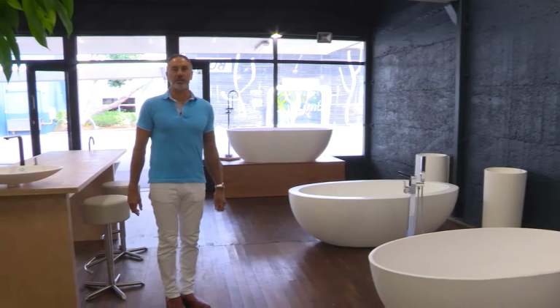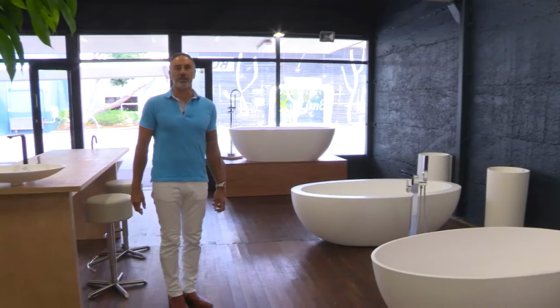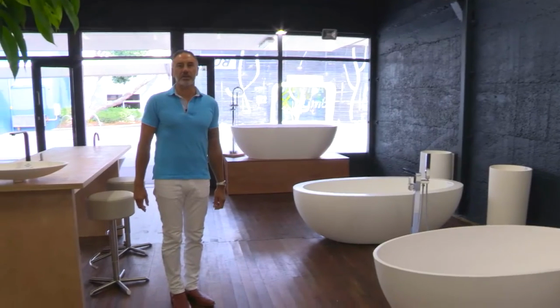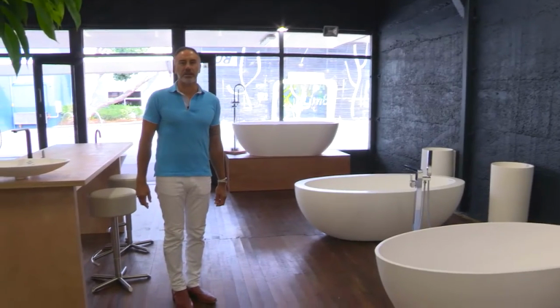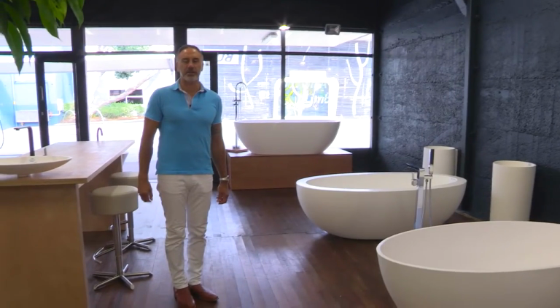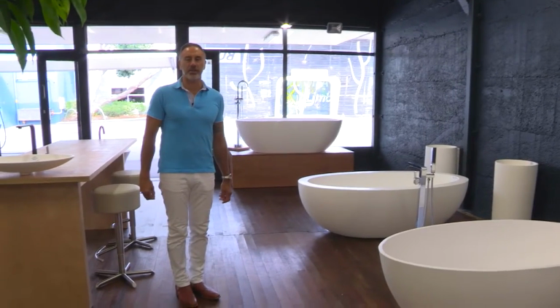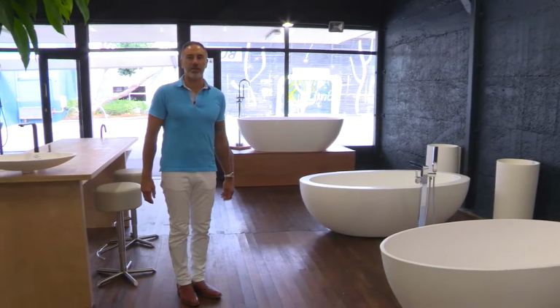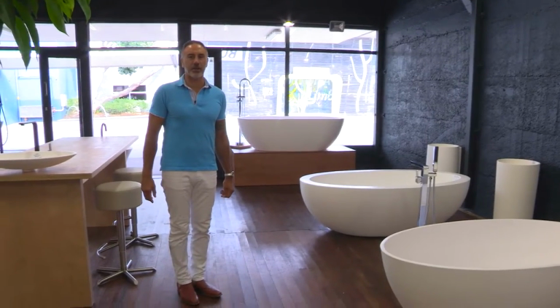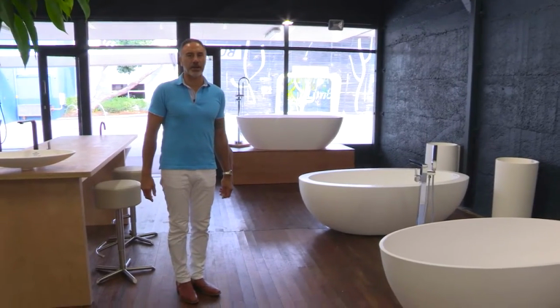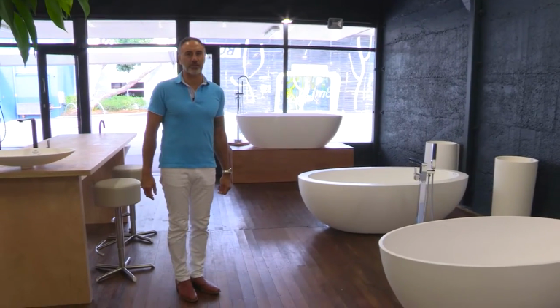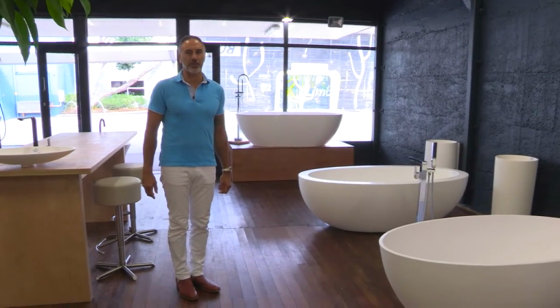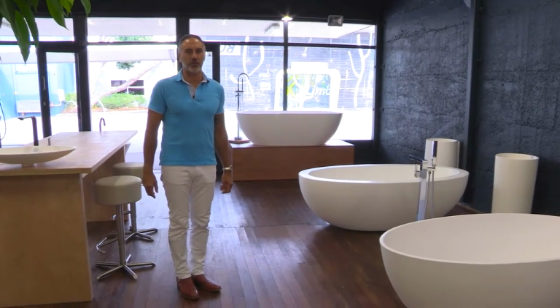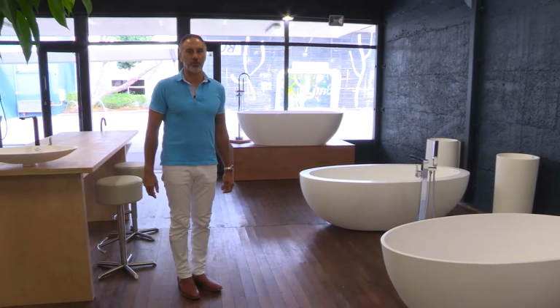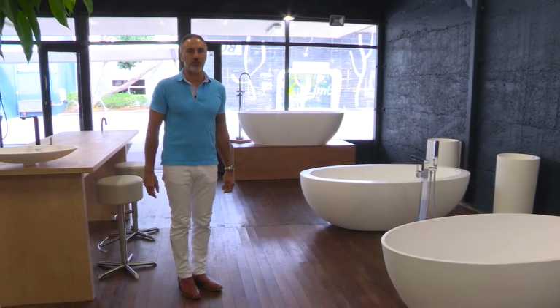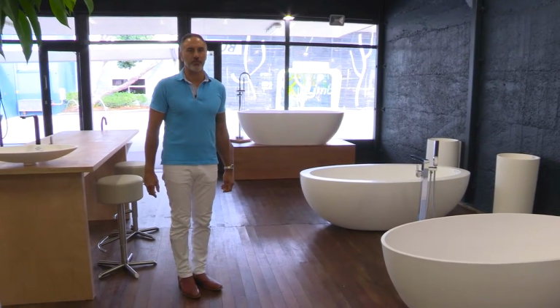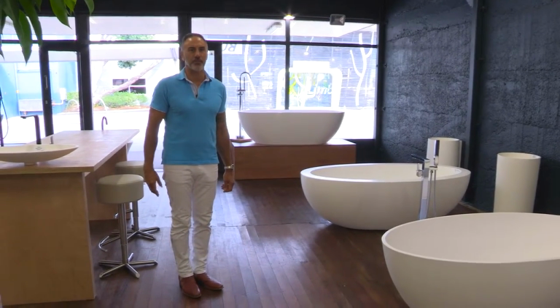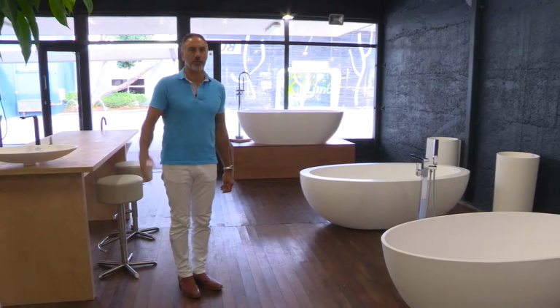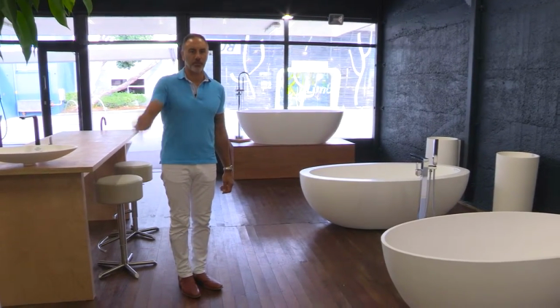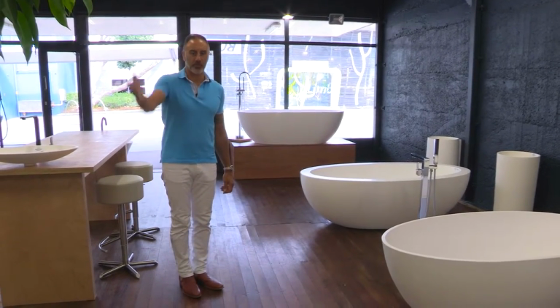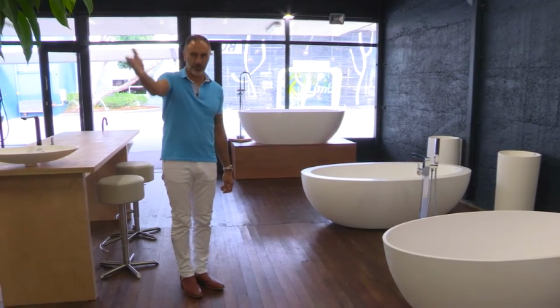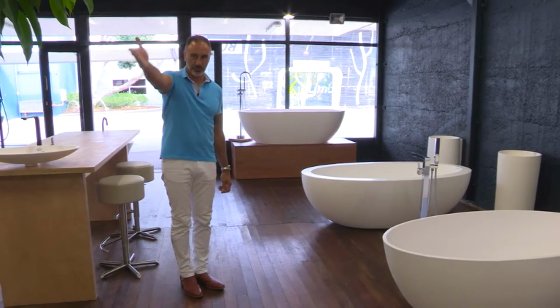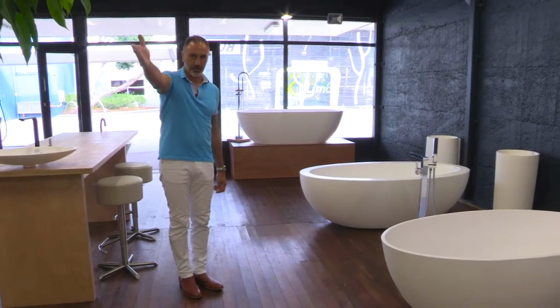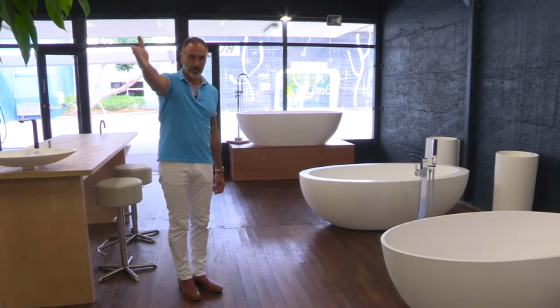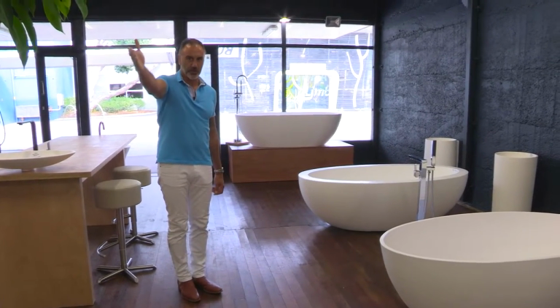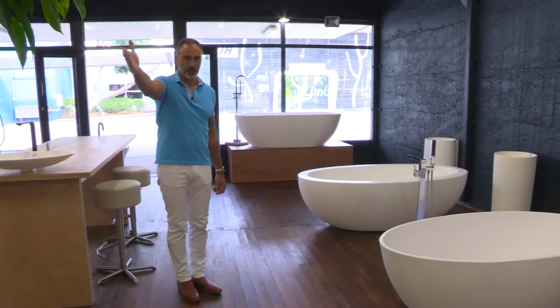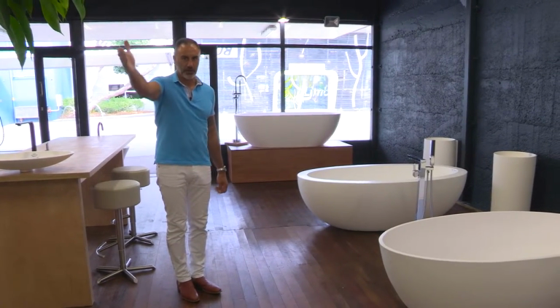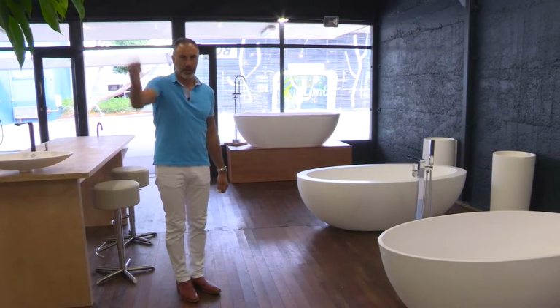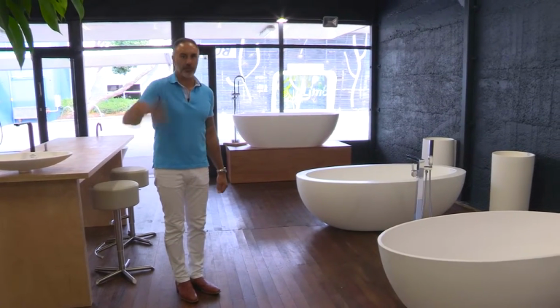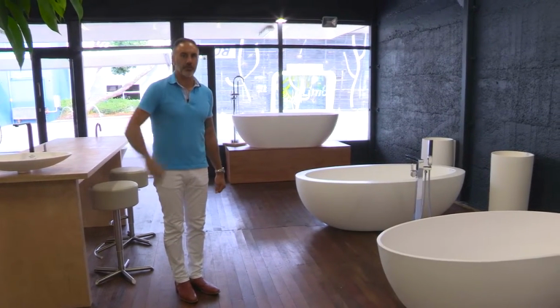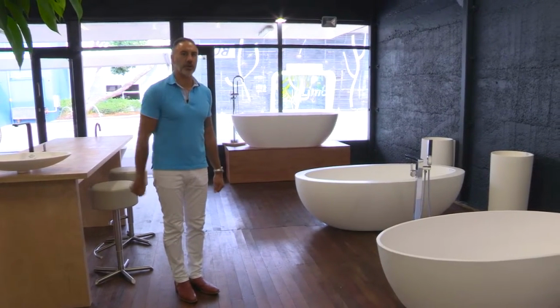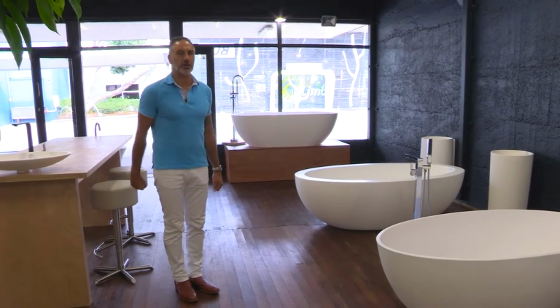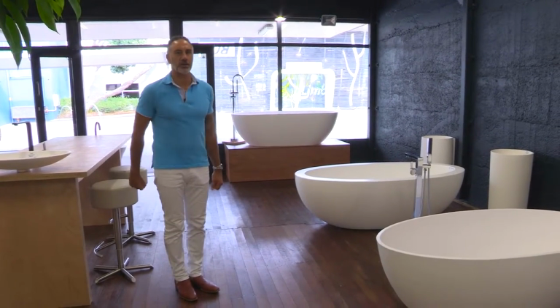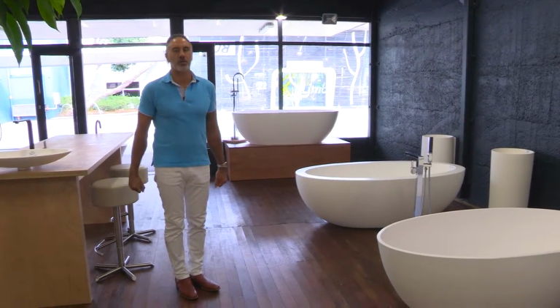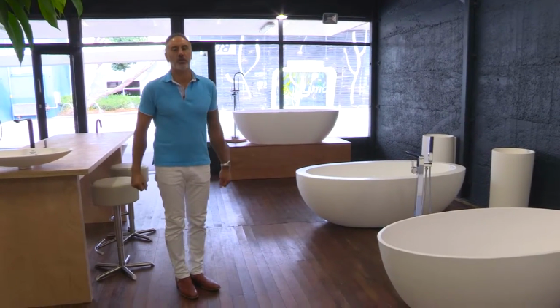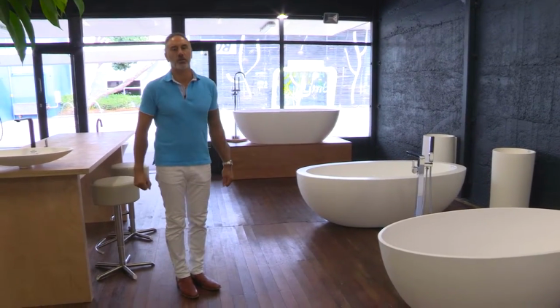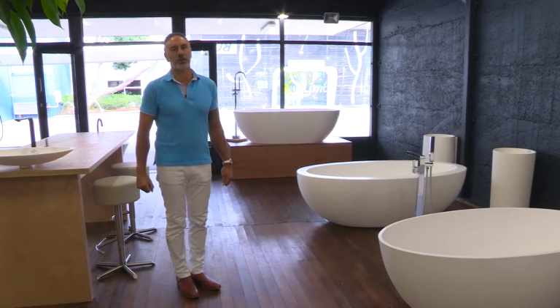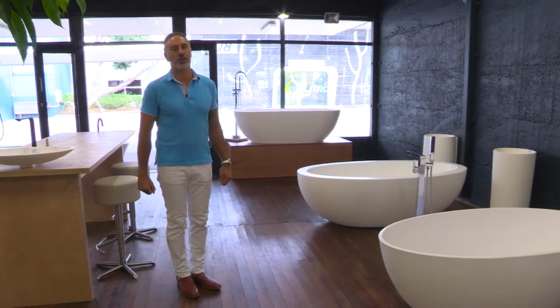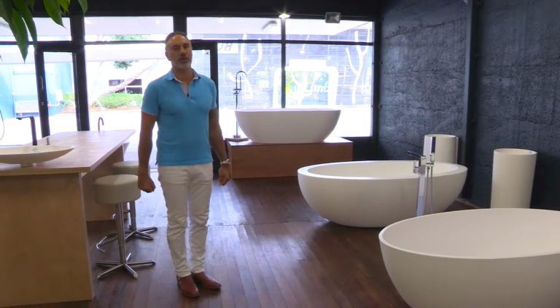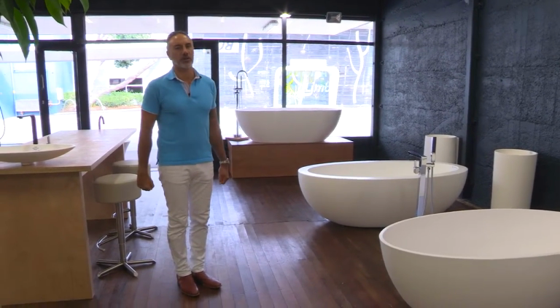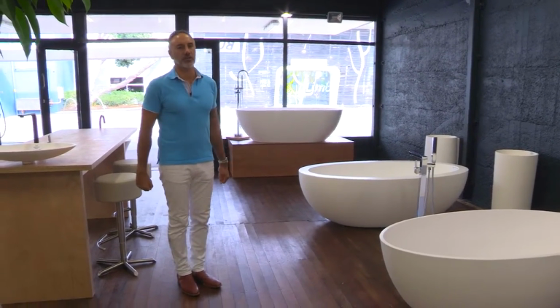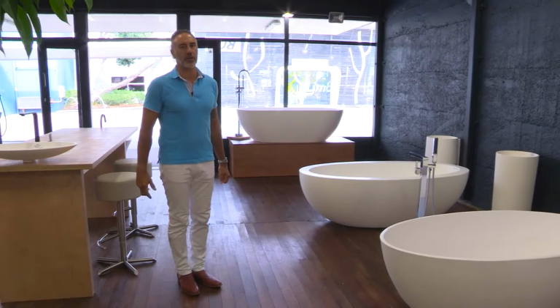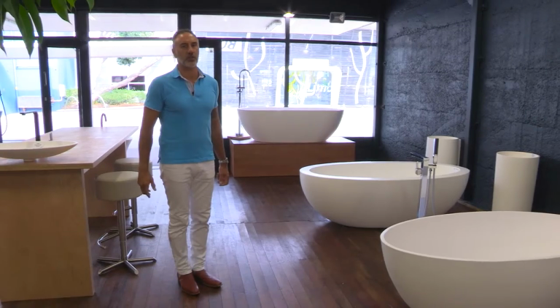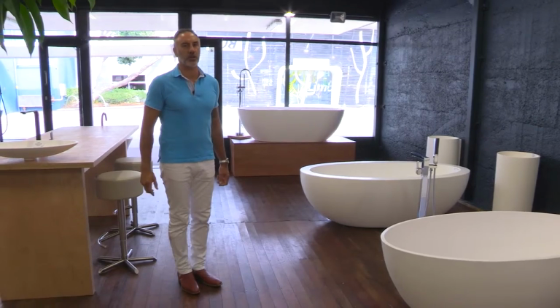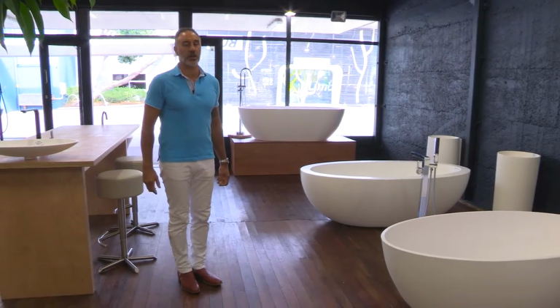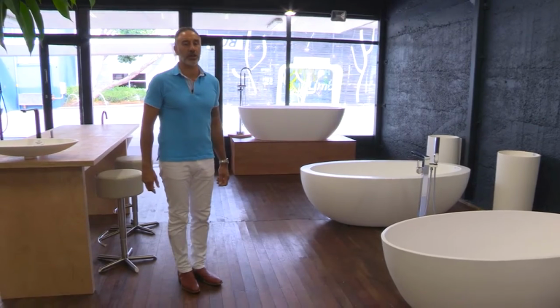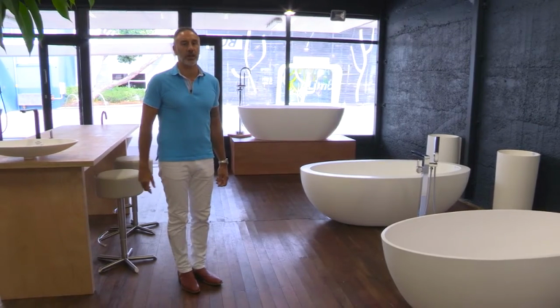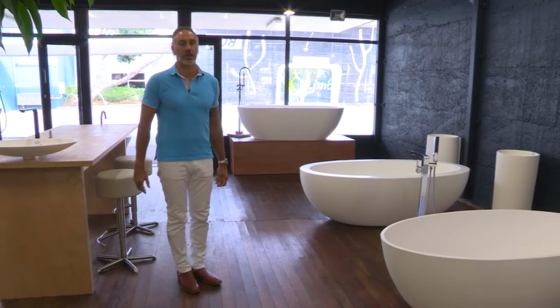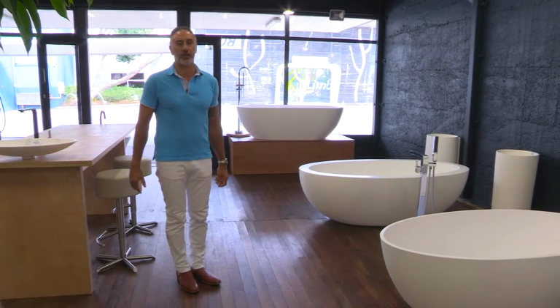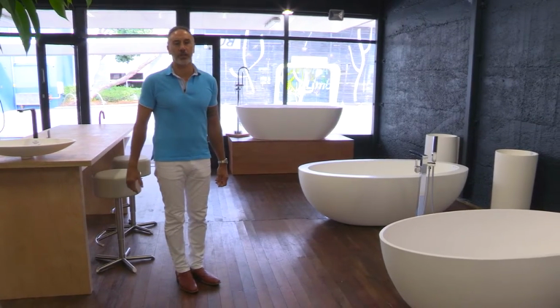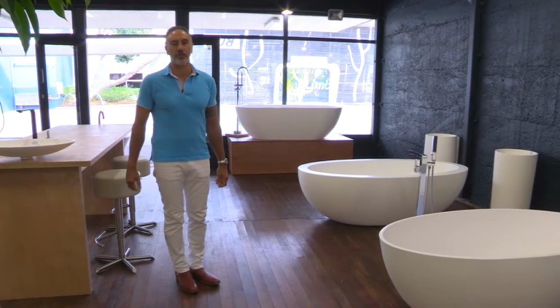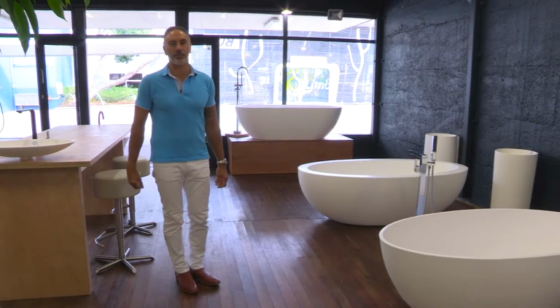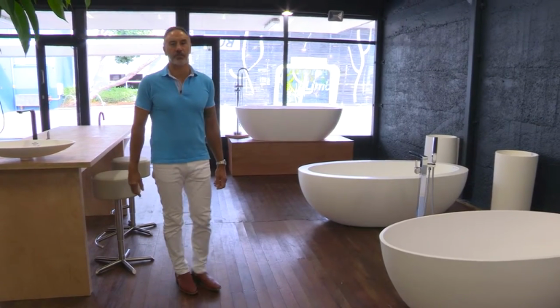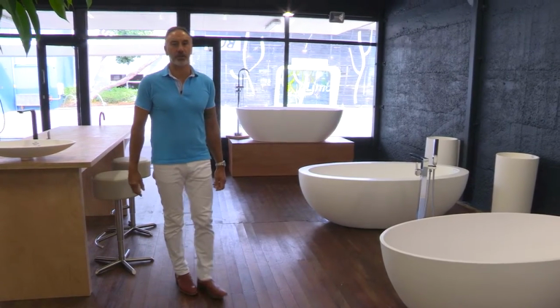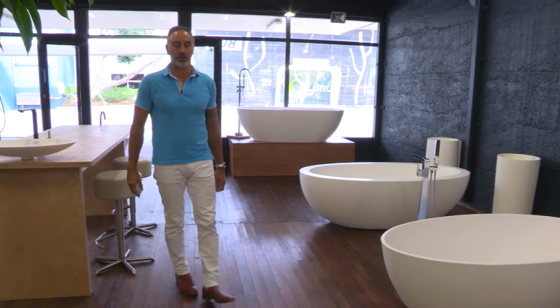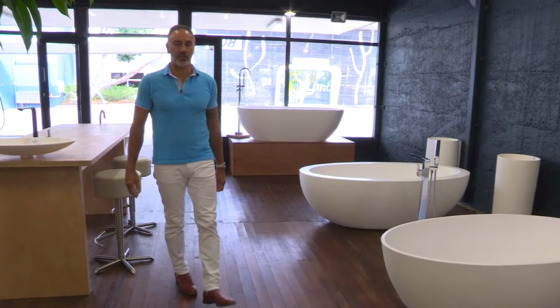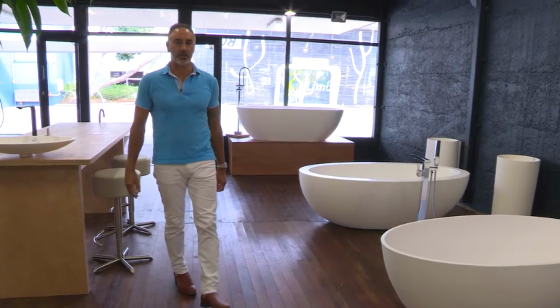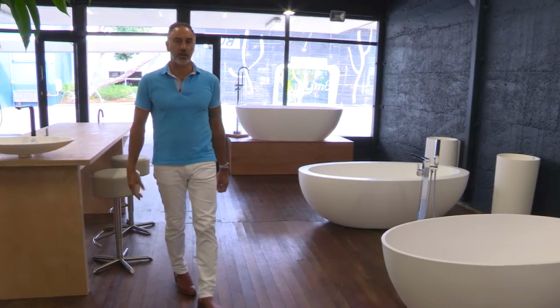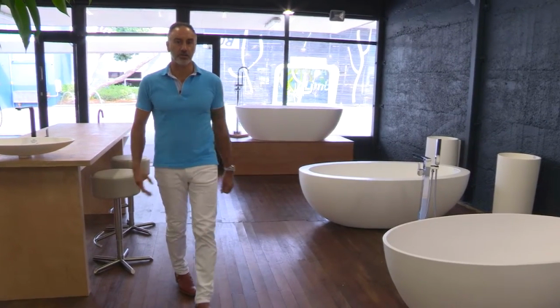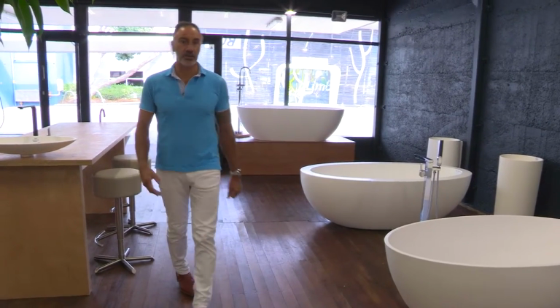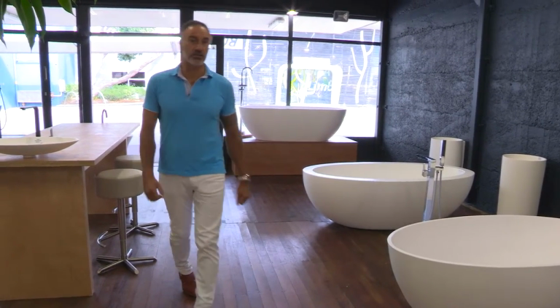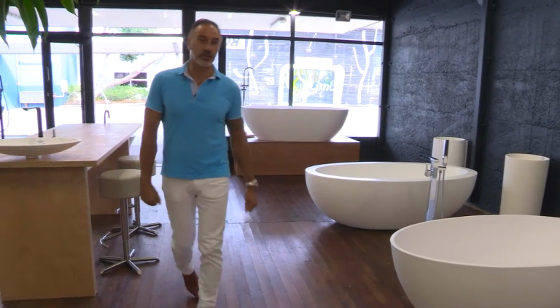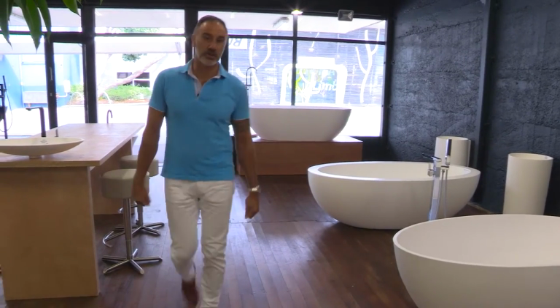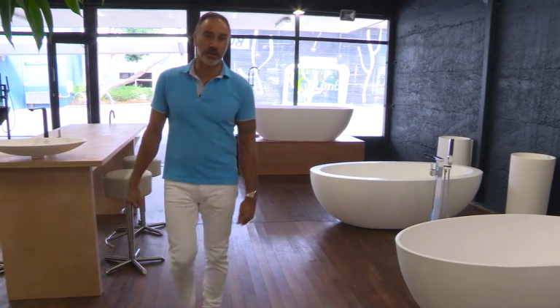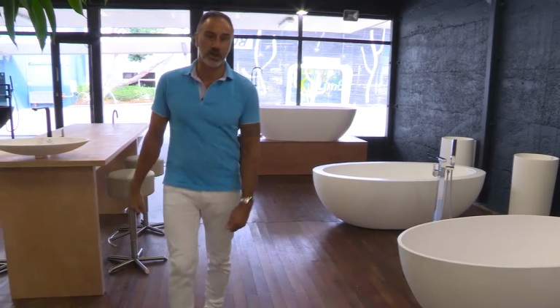In another part of our showroom, which is out back, we have our tapware and some vanities. I'll take you out there now.